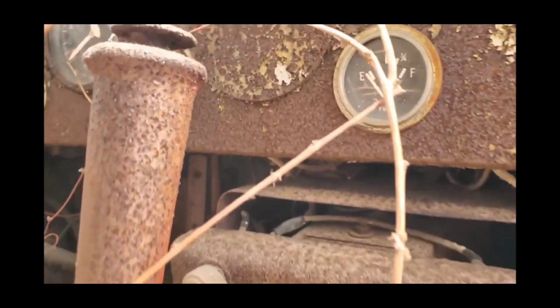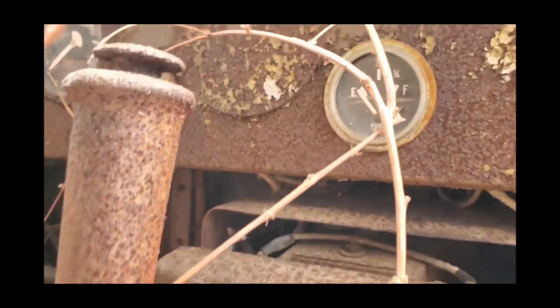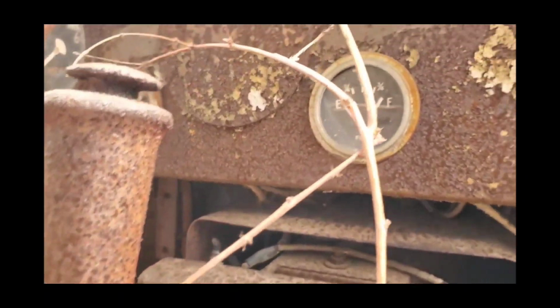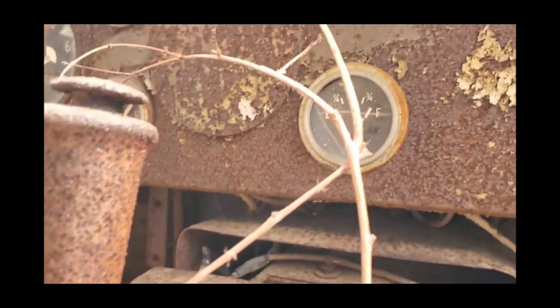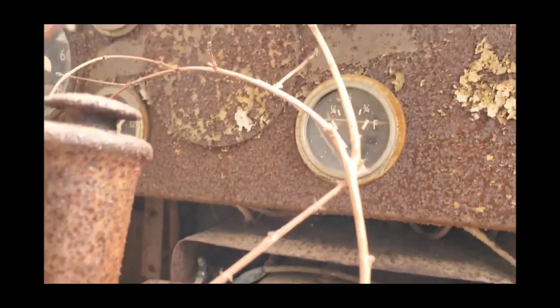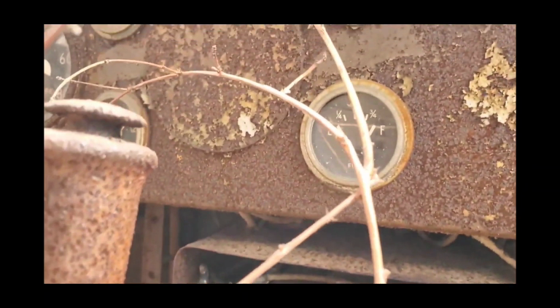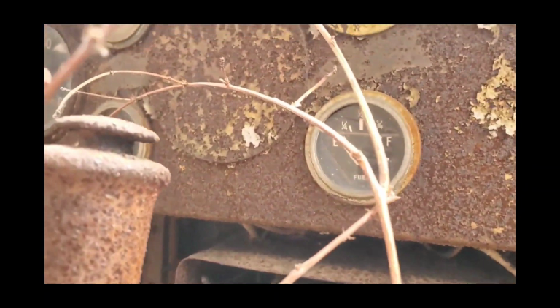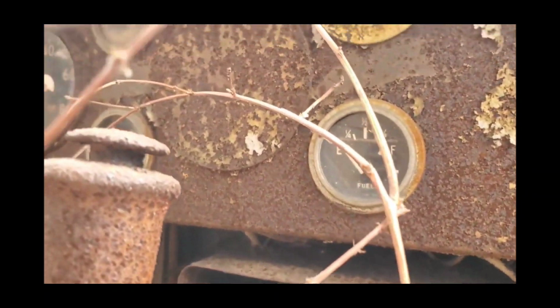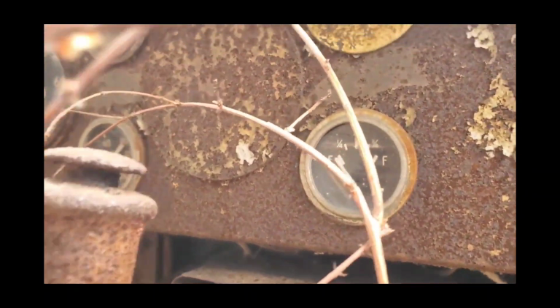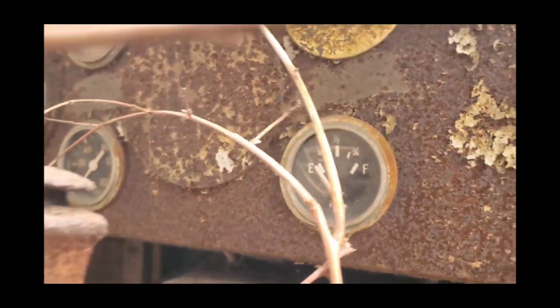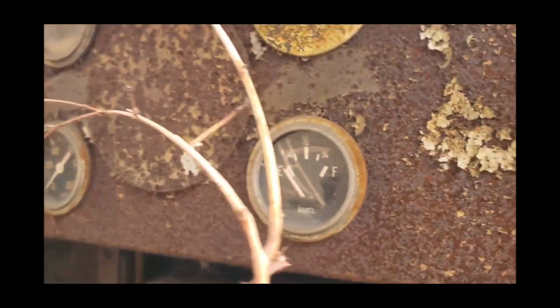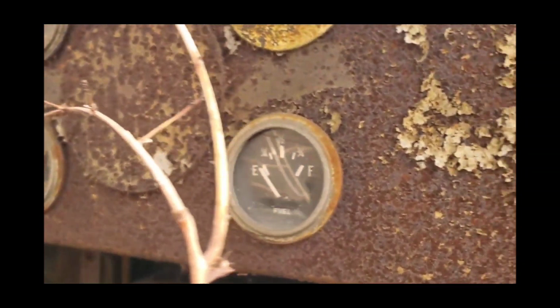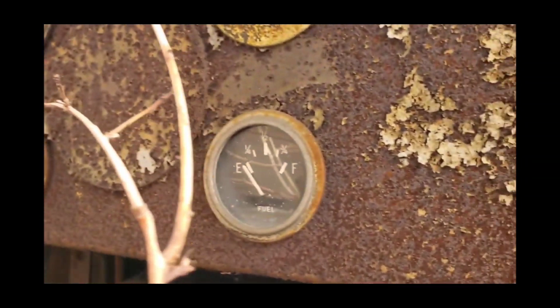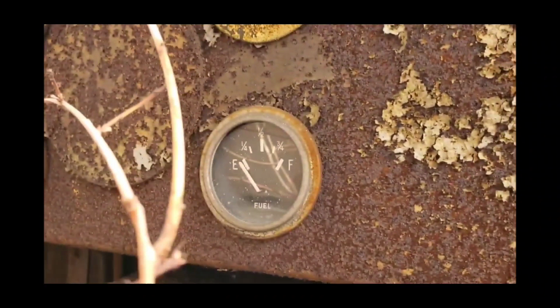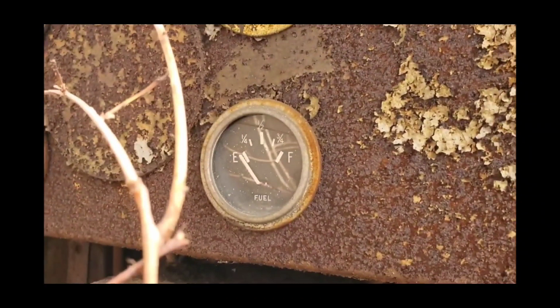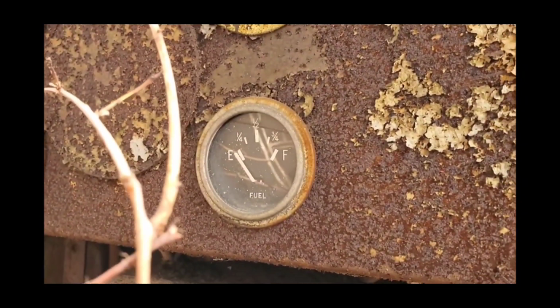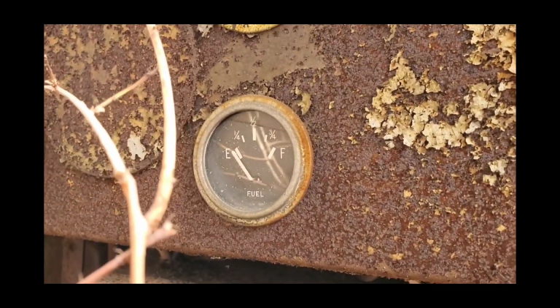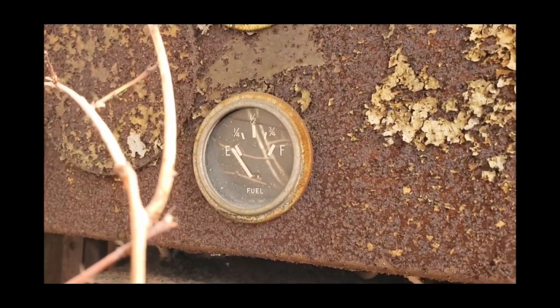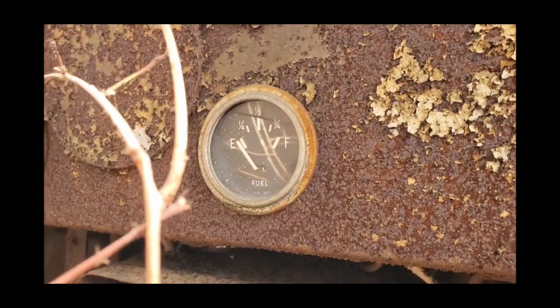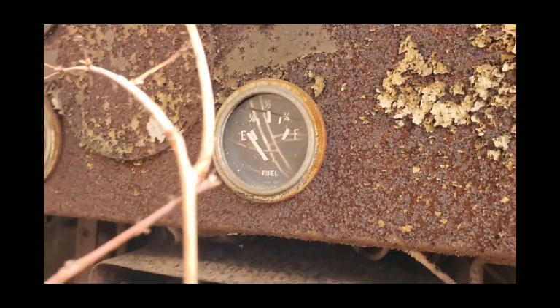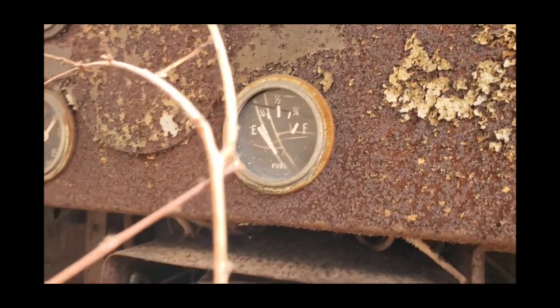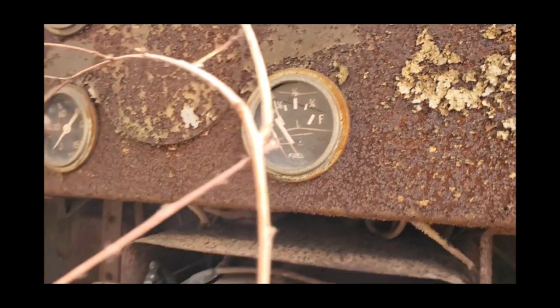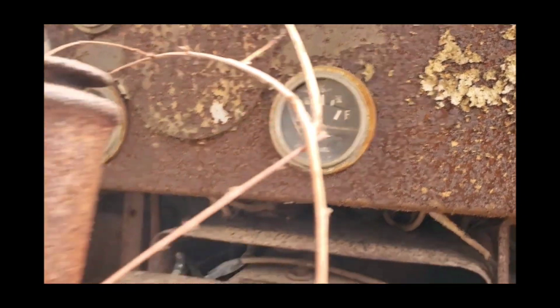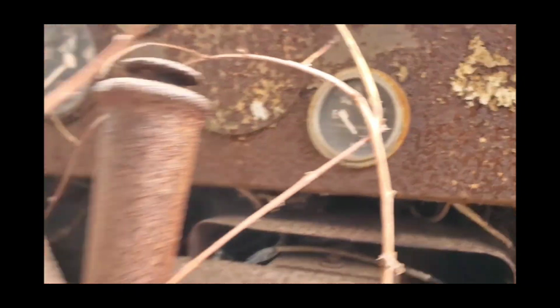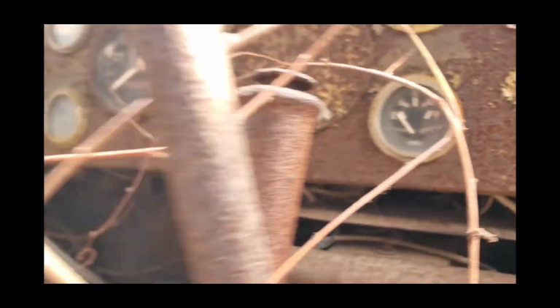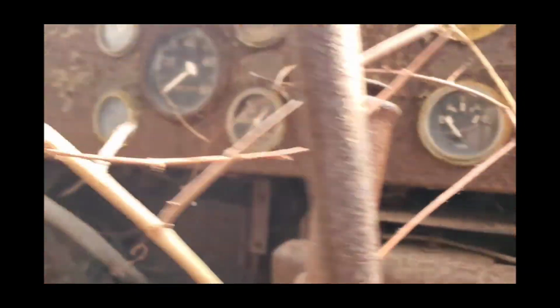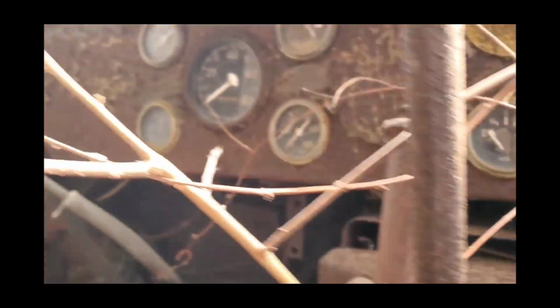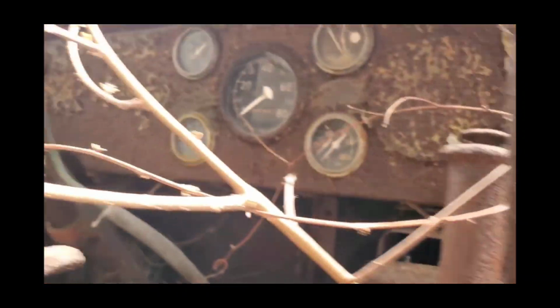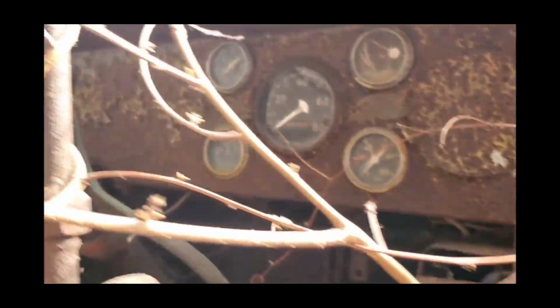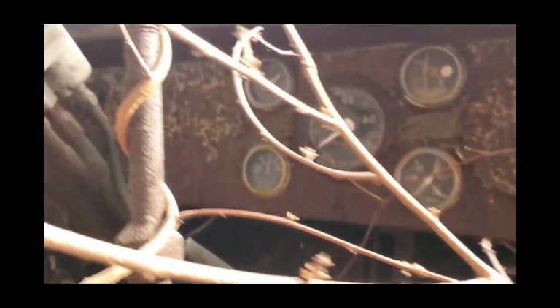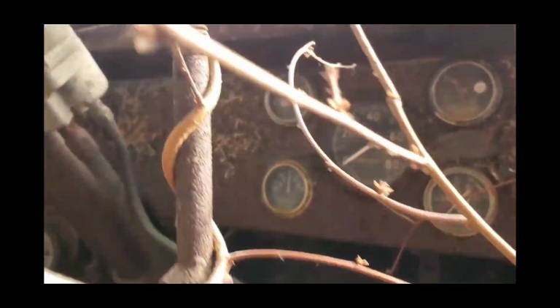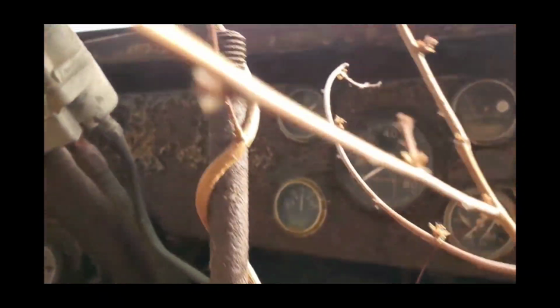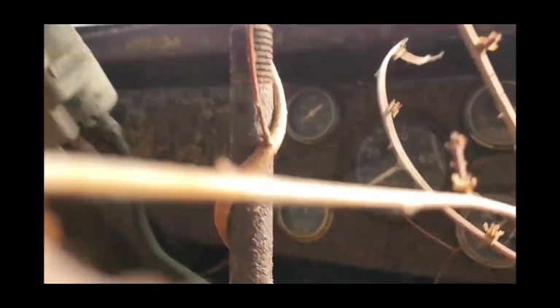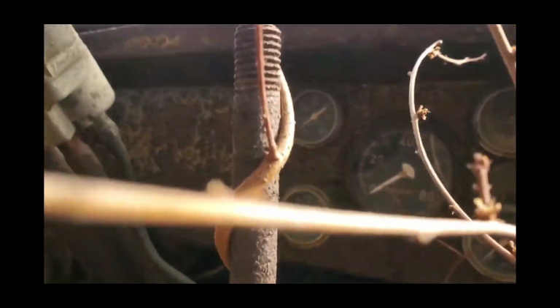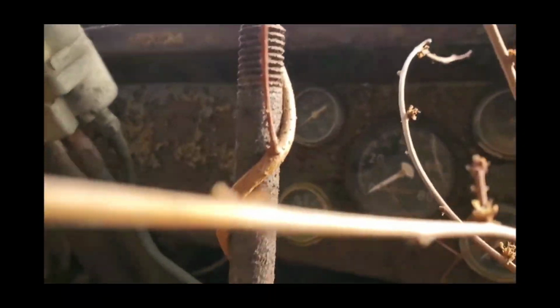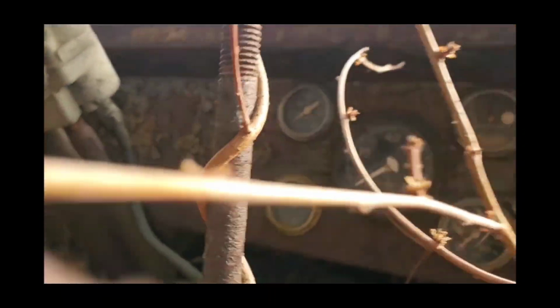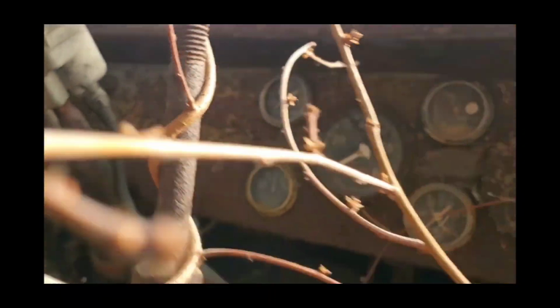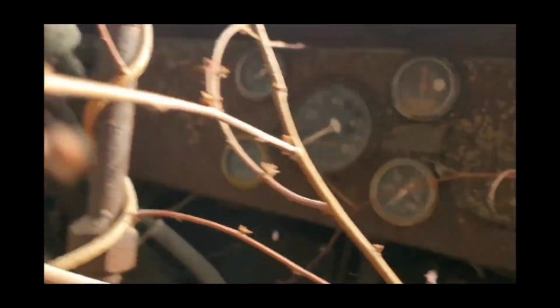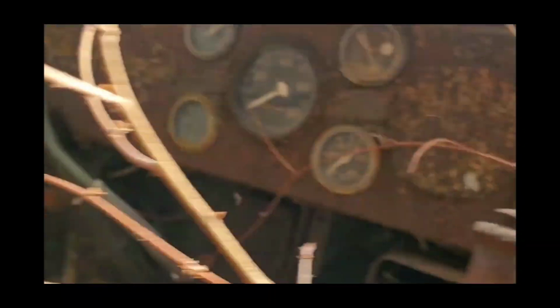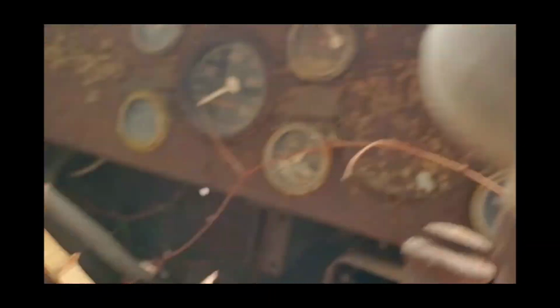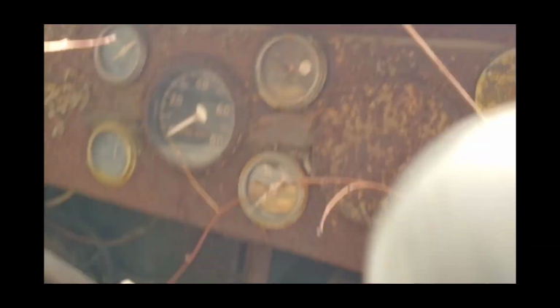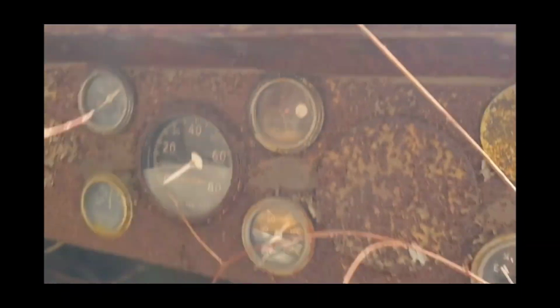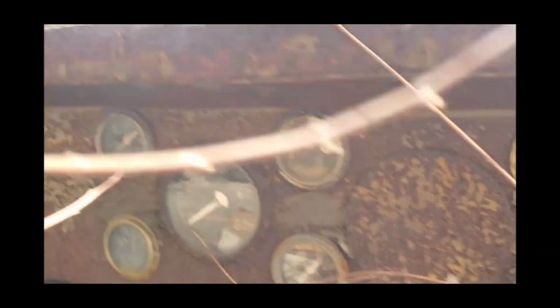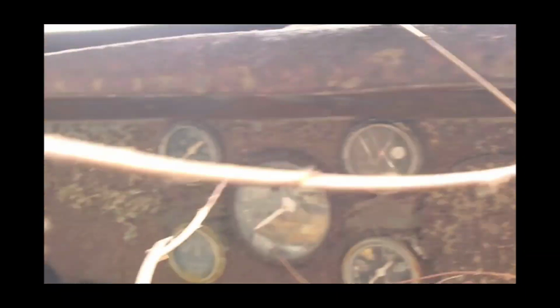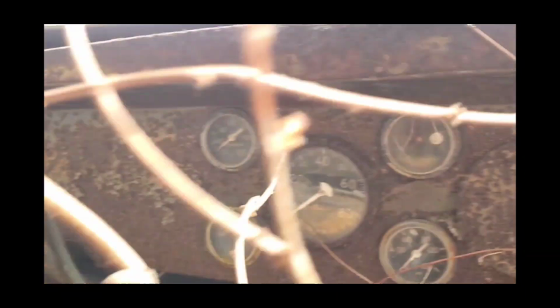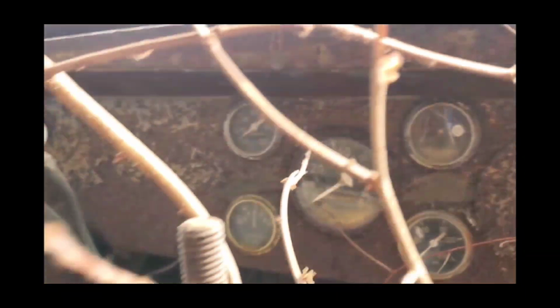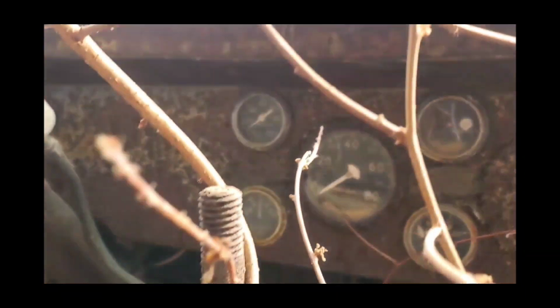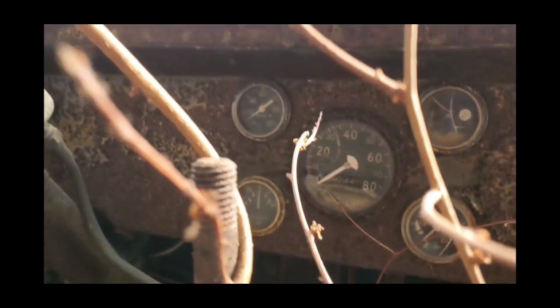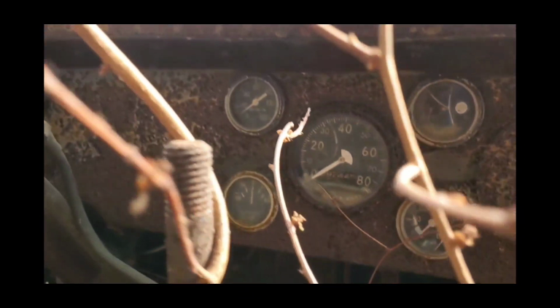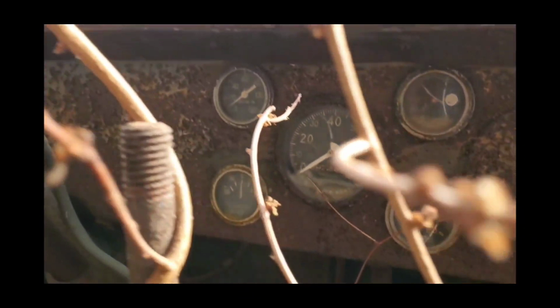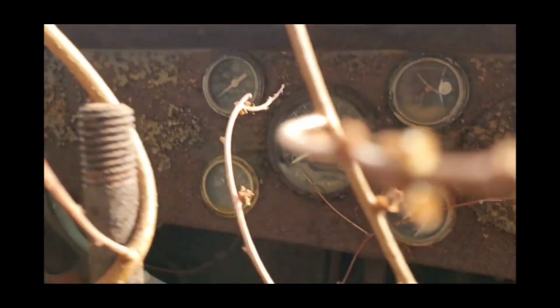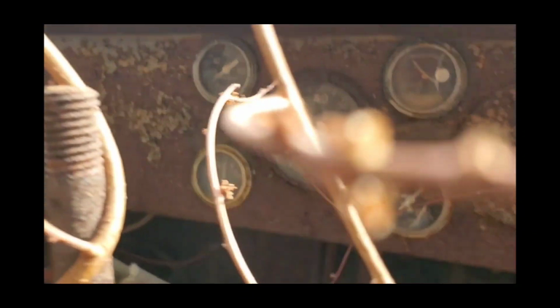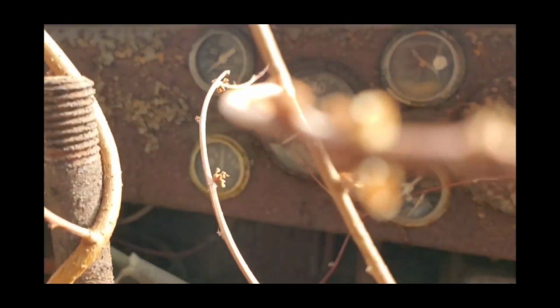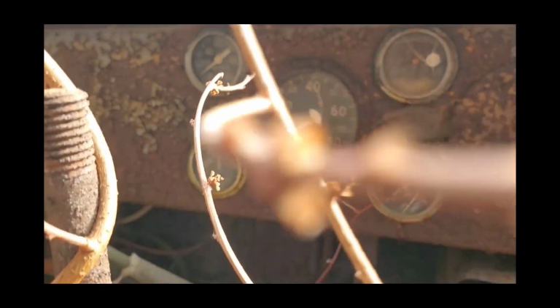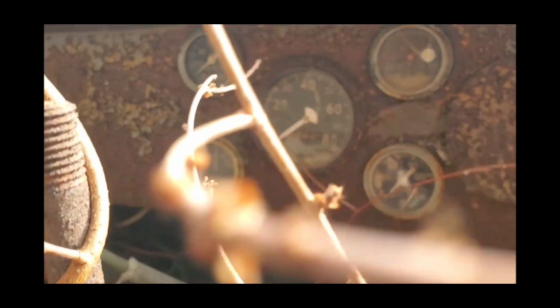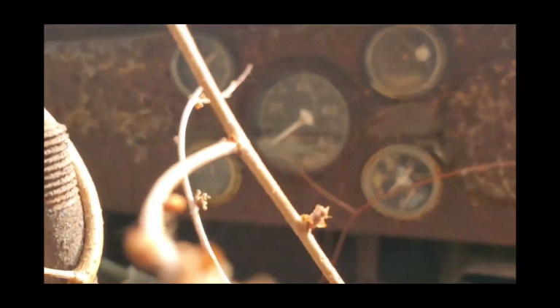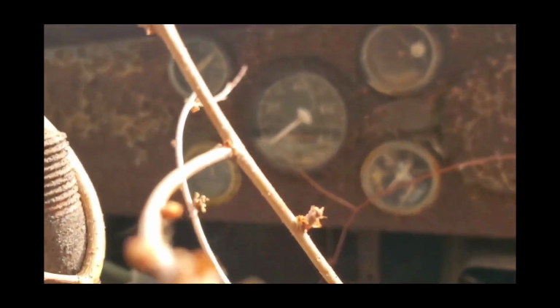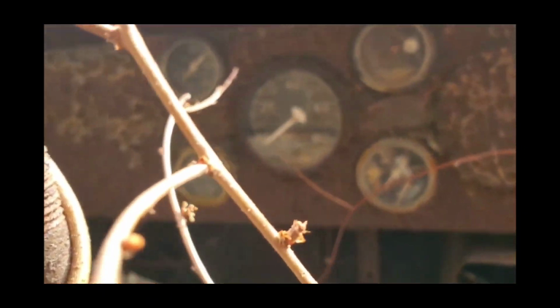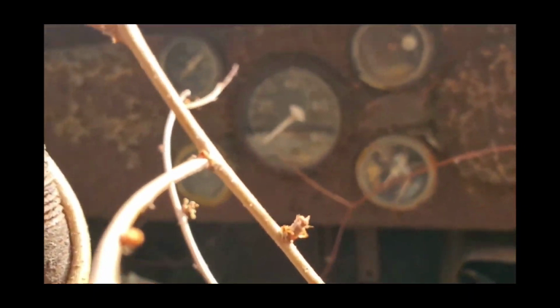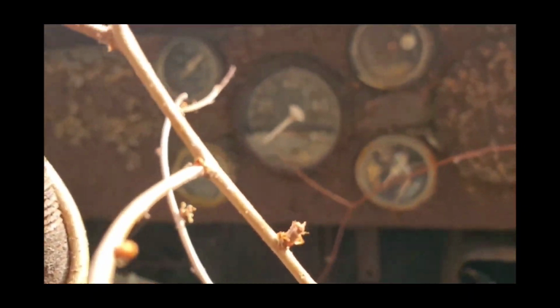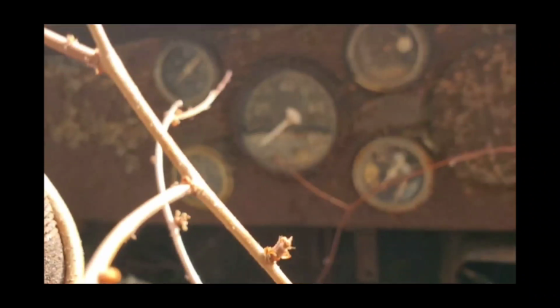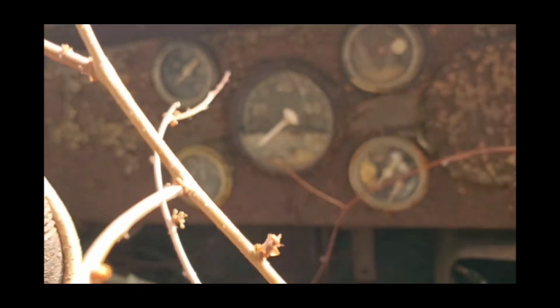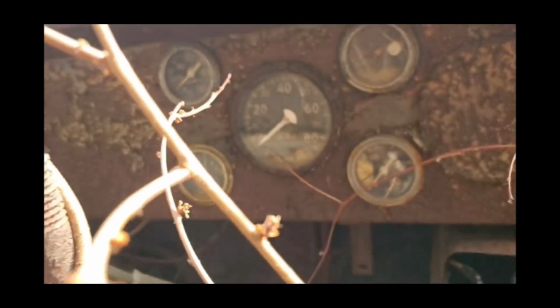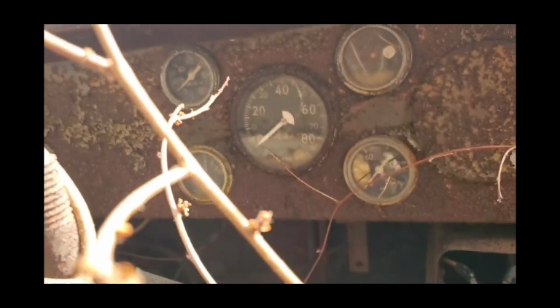This is the fuel gauge. The rest of the gauges. Air gauge.